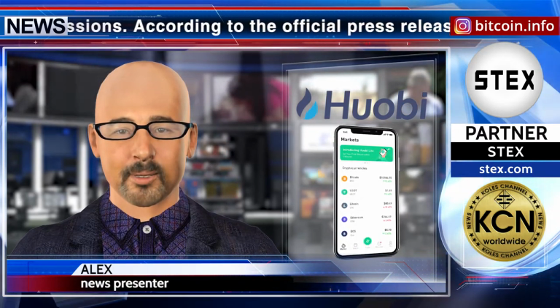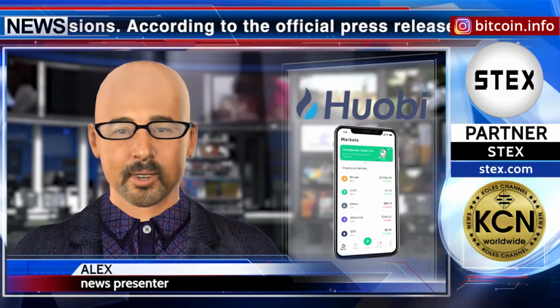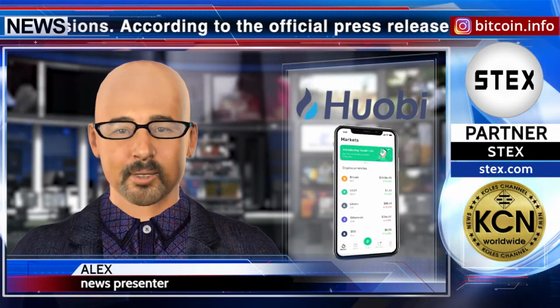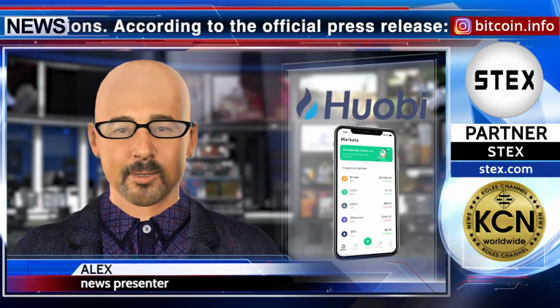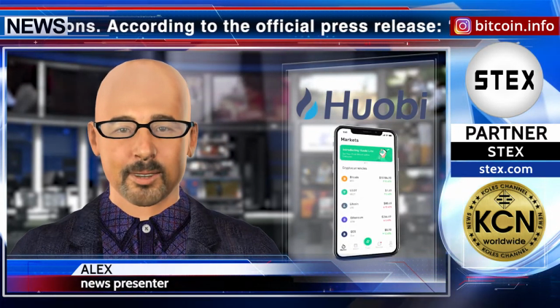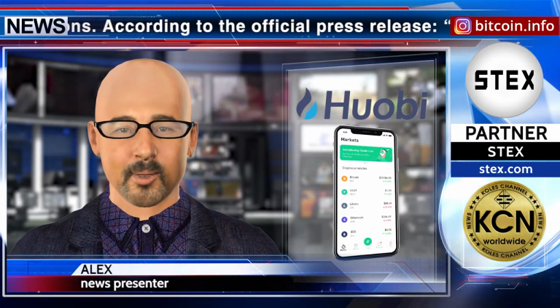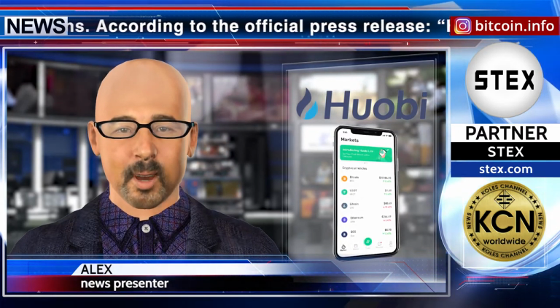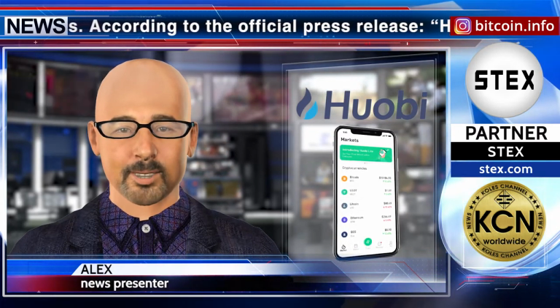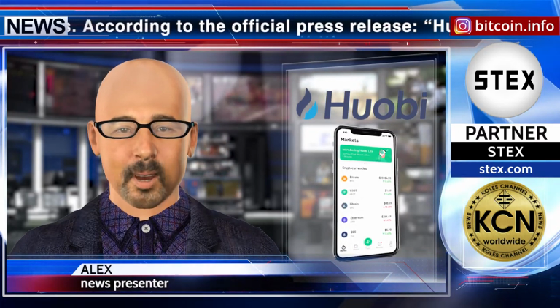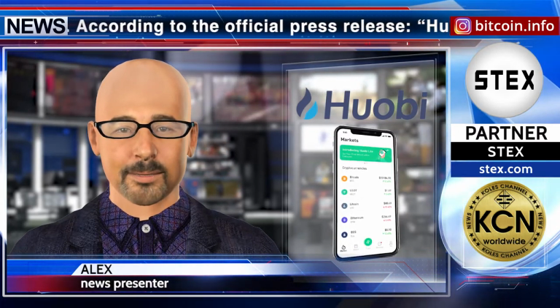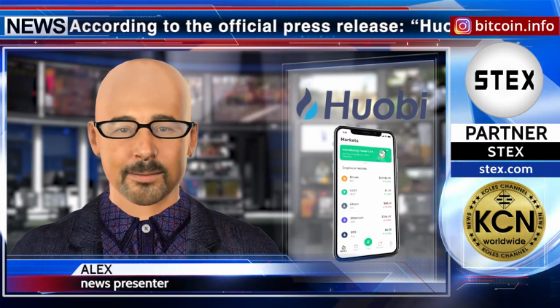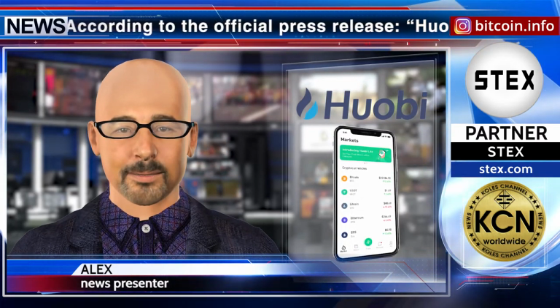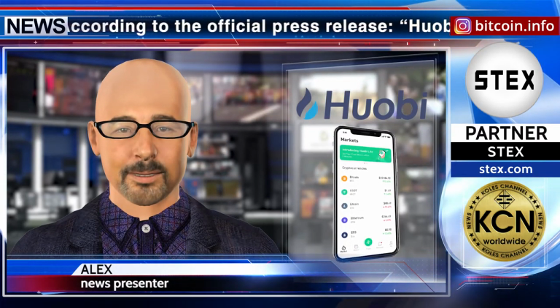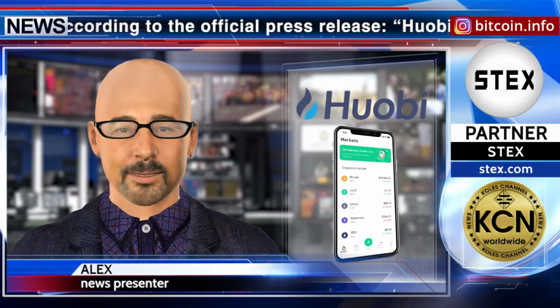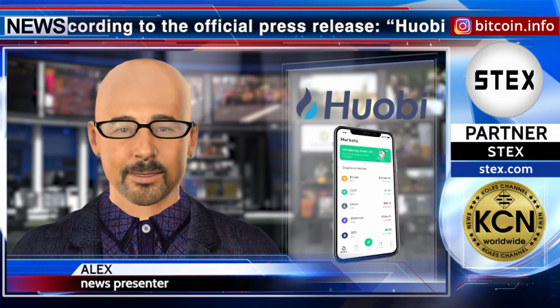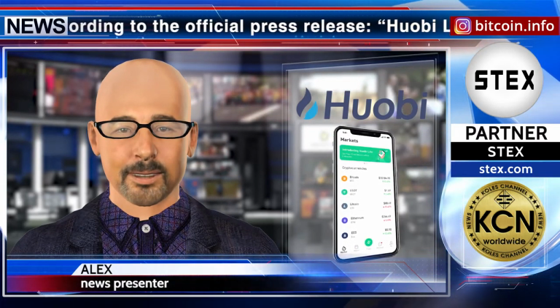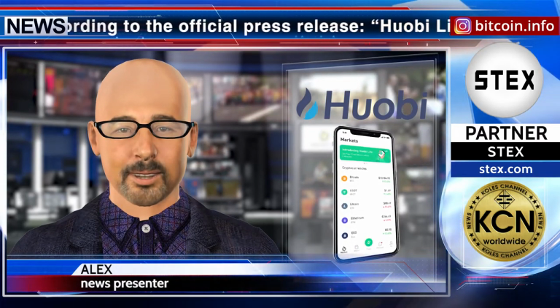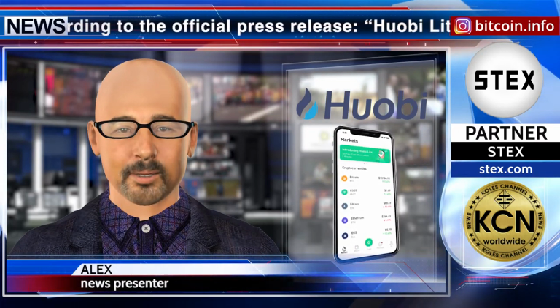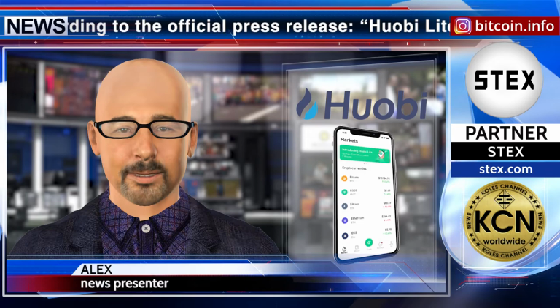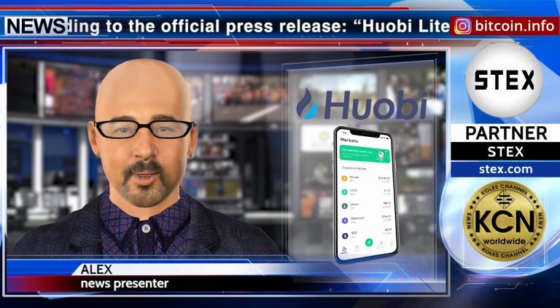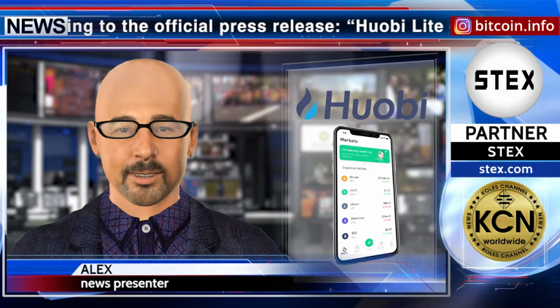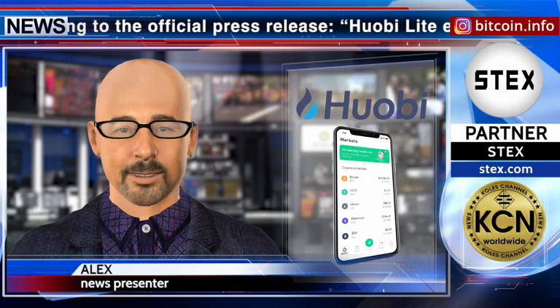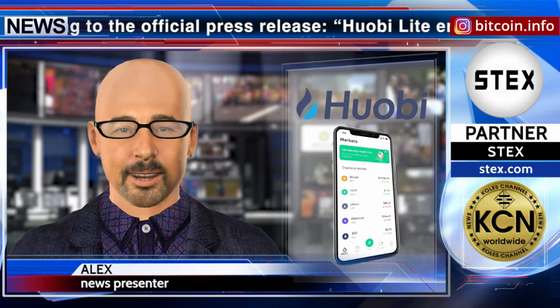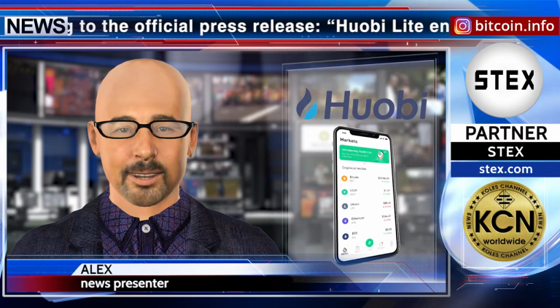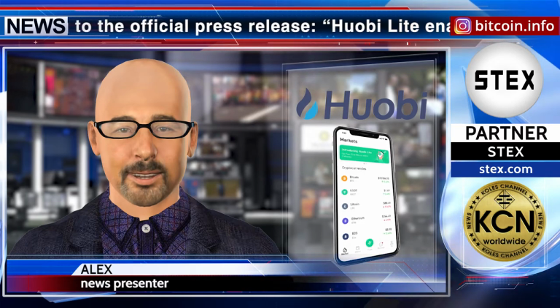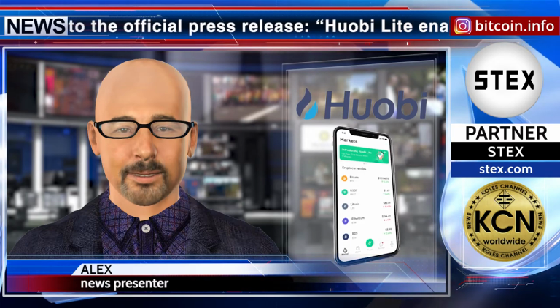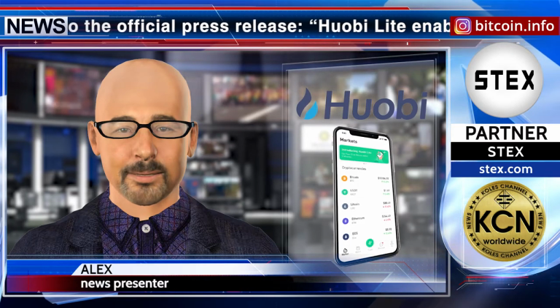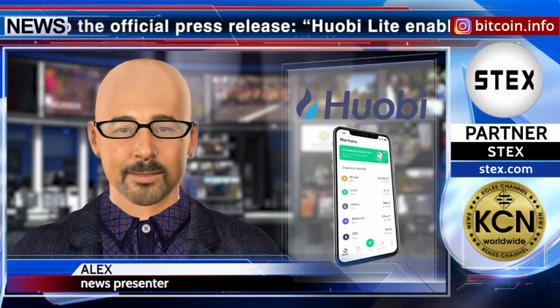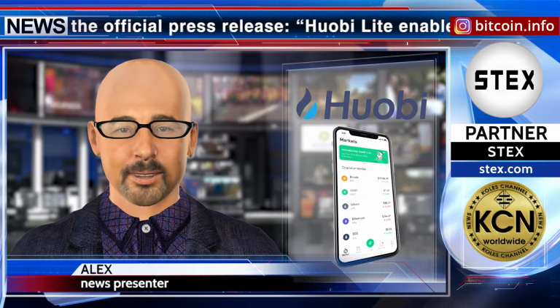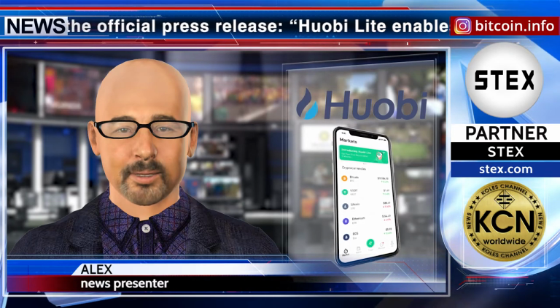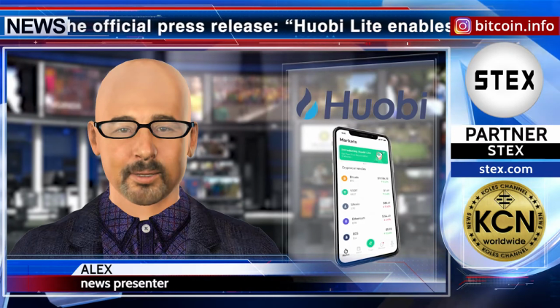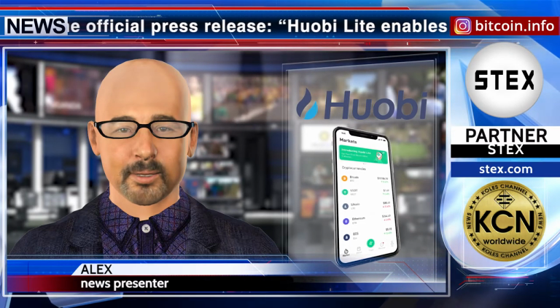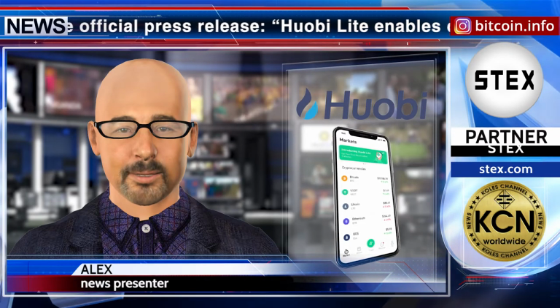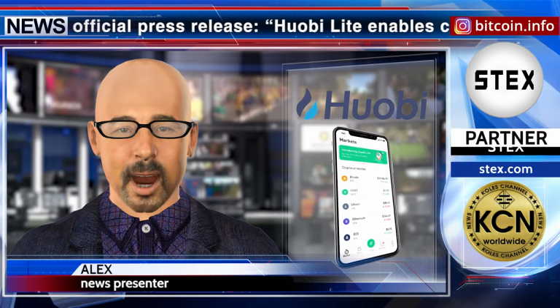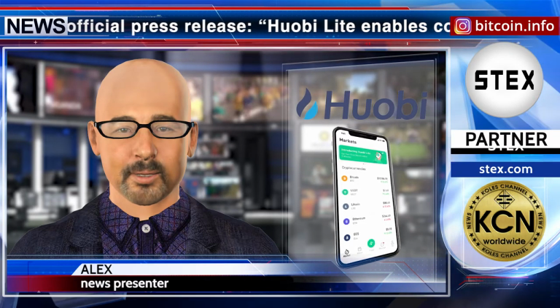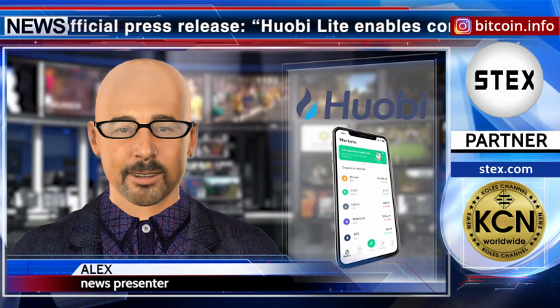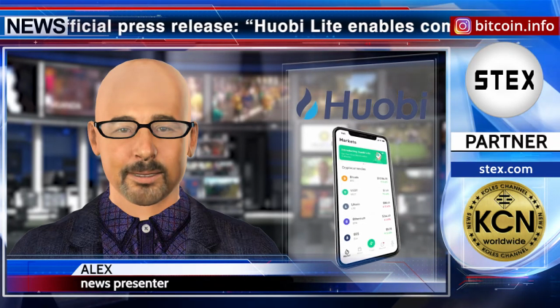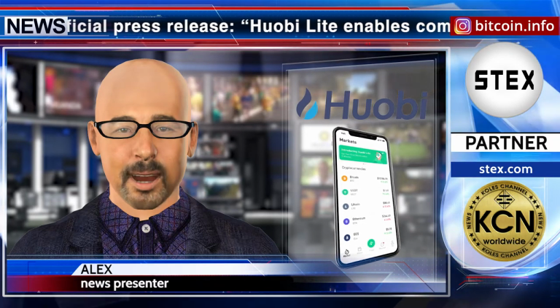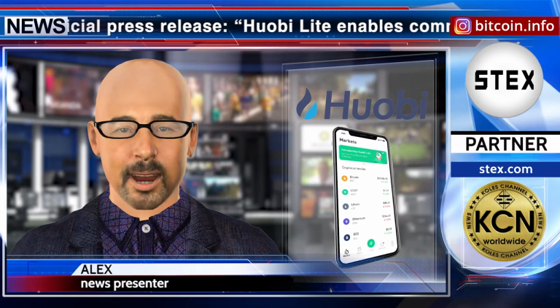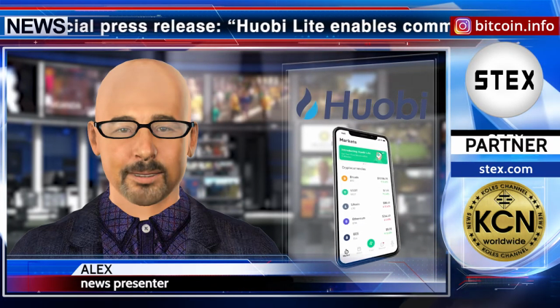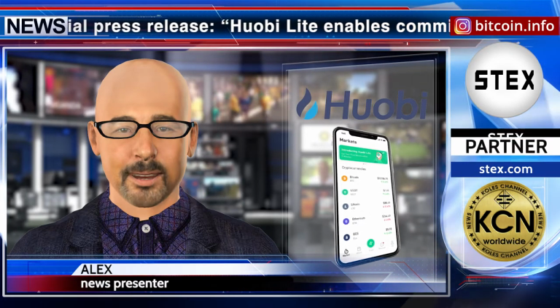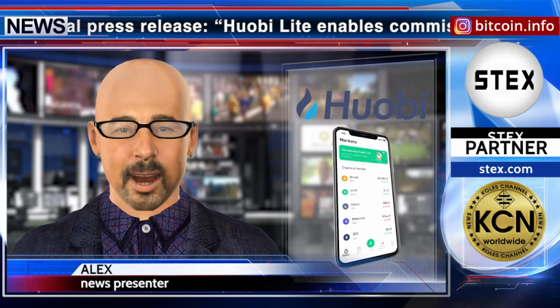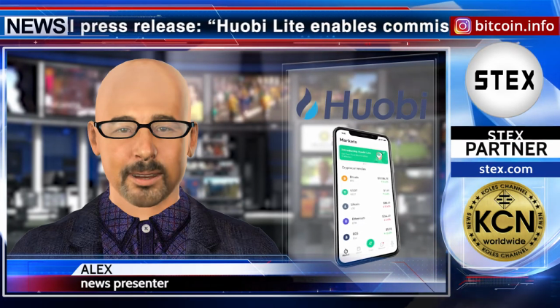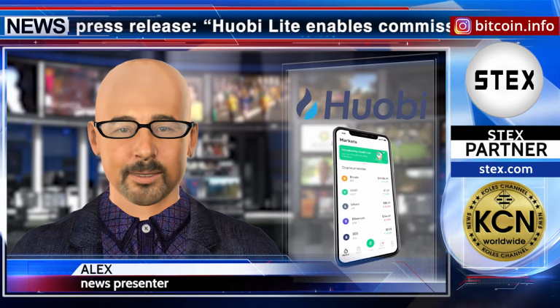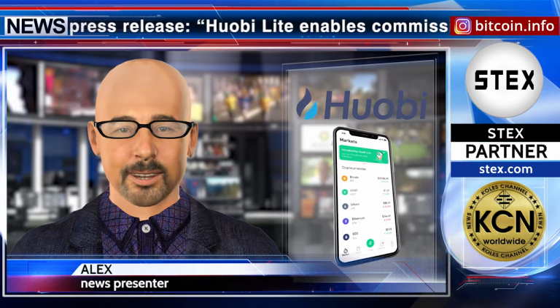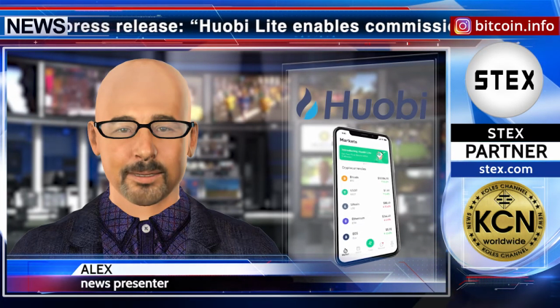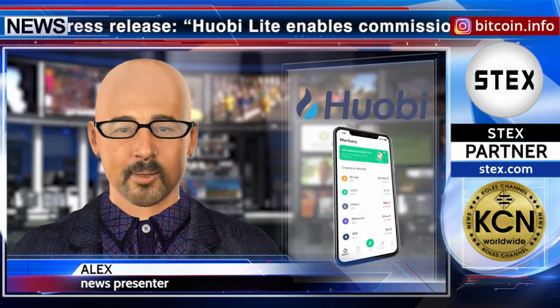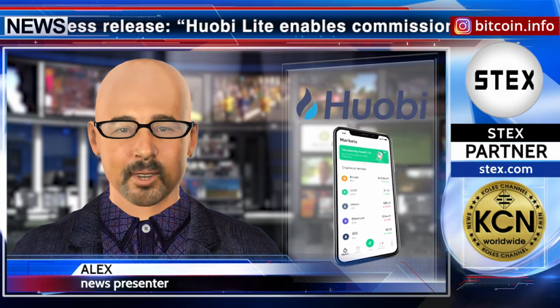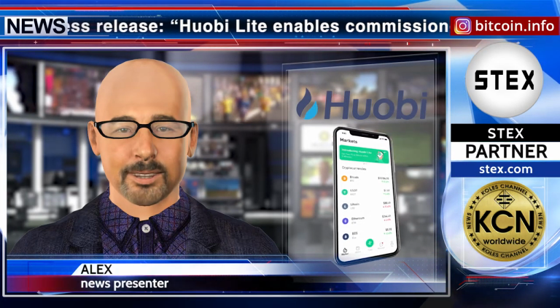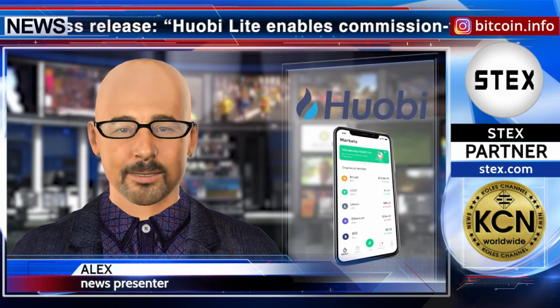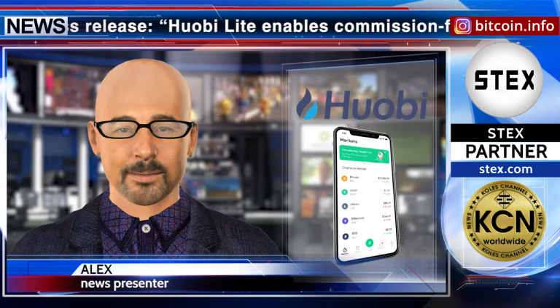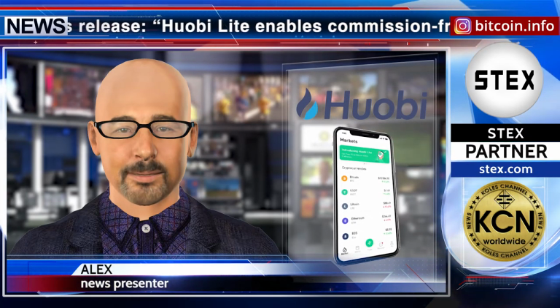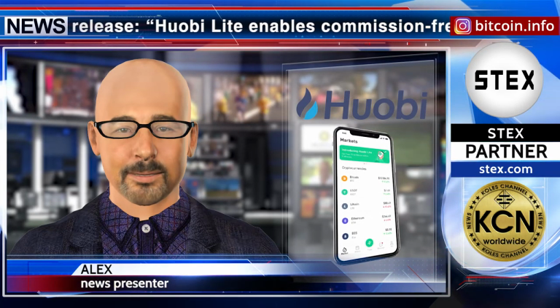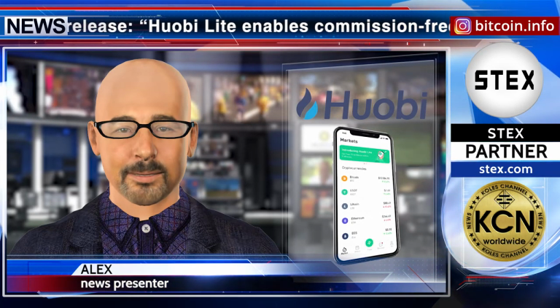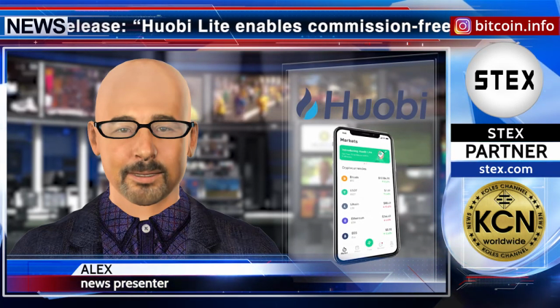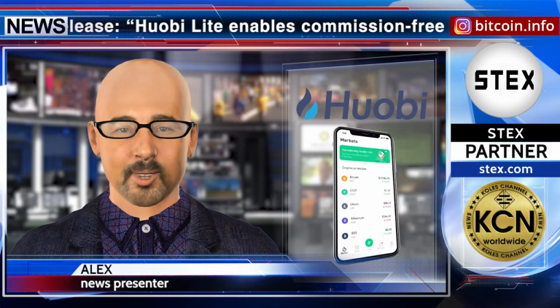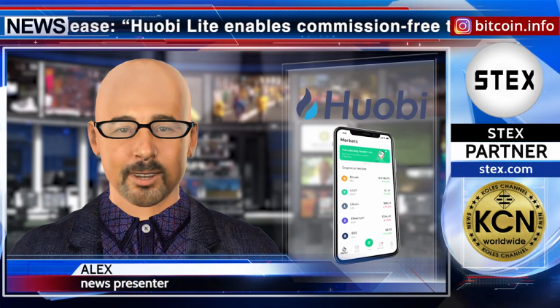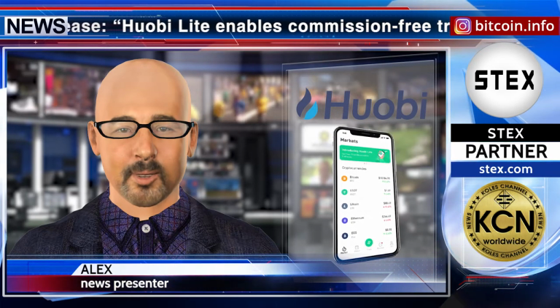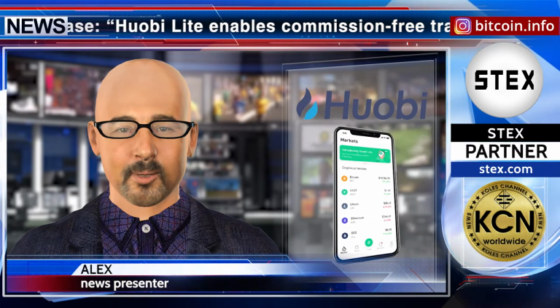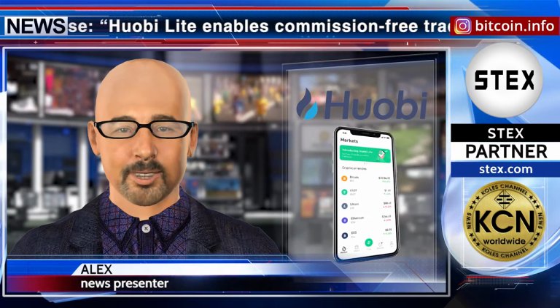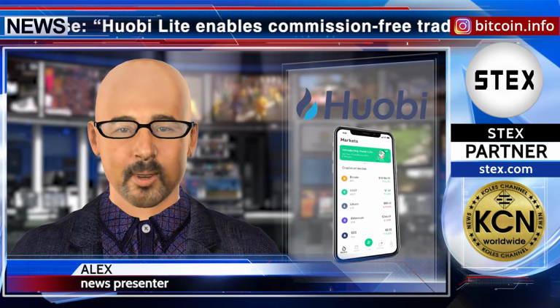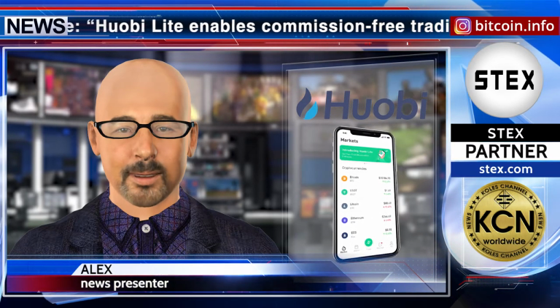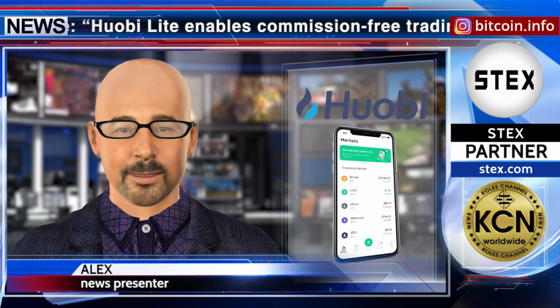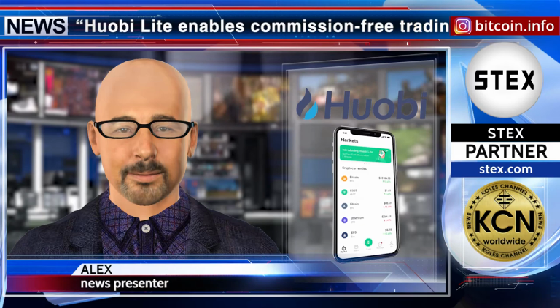Keep track of the world of blockchain with us. See you soon.